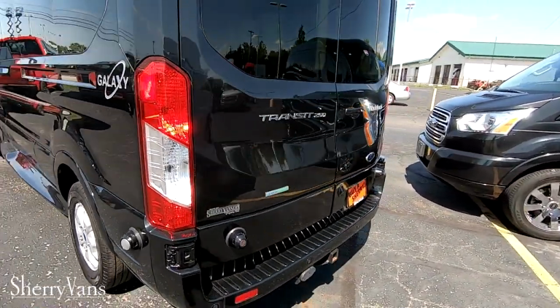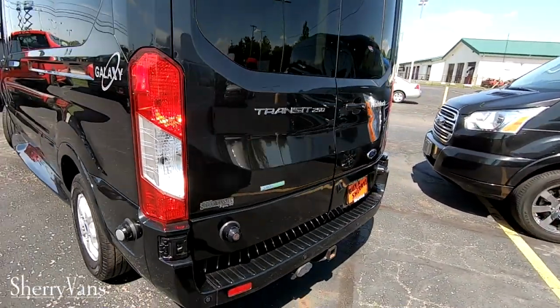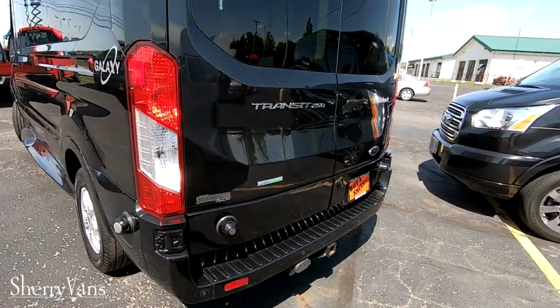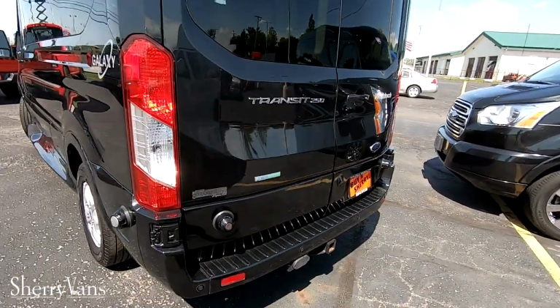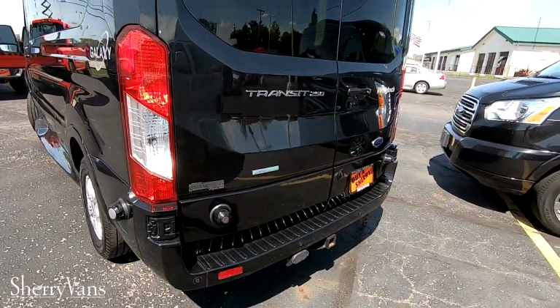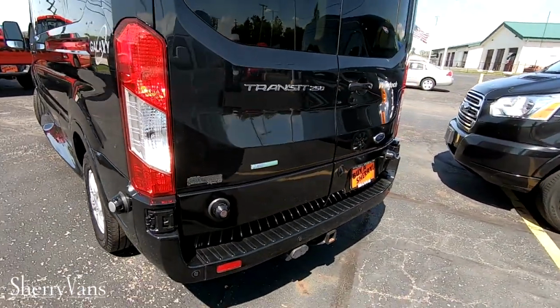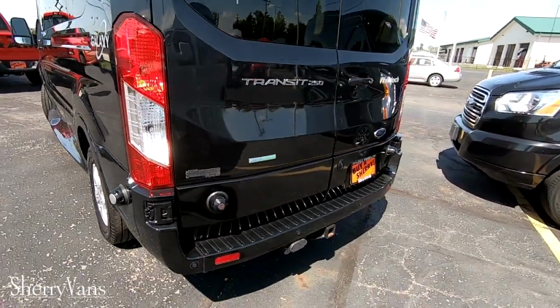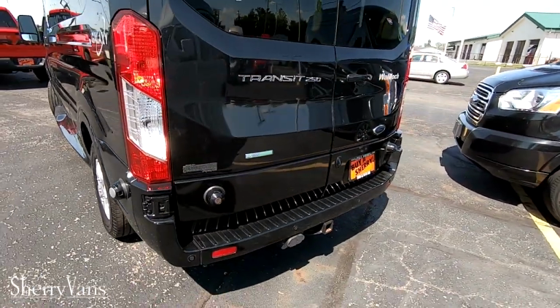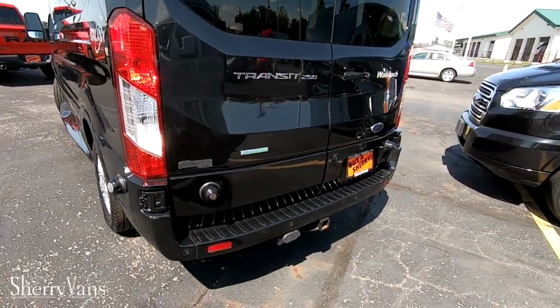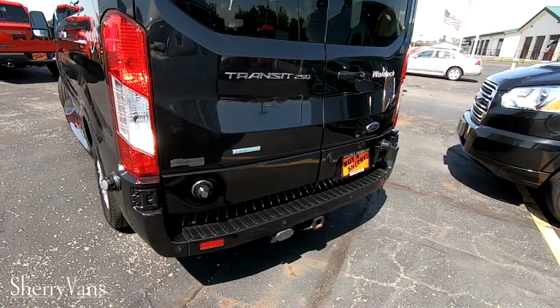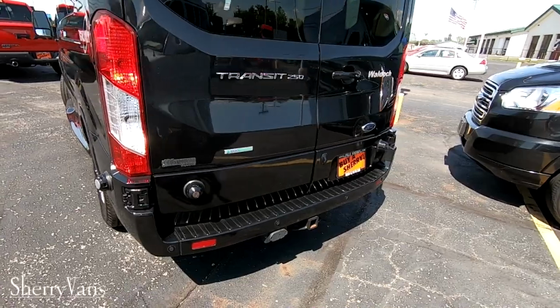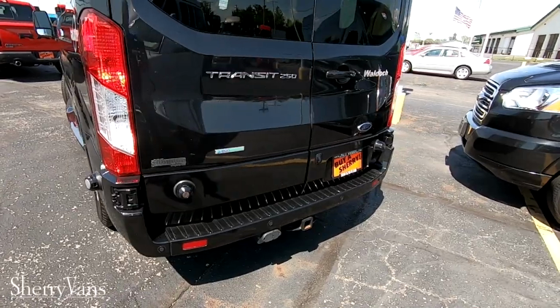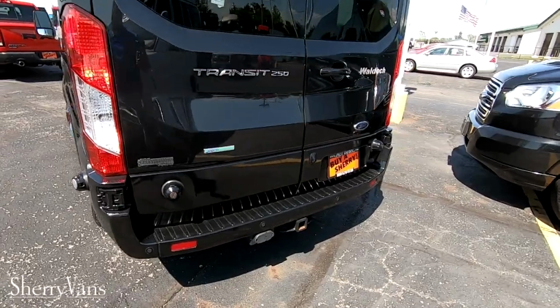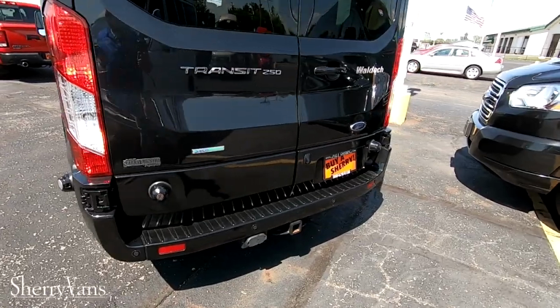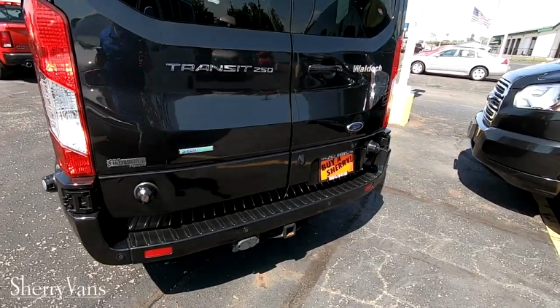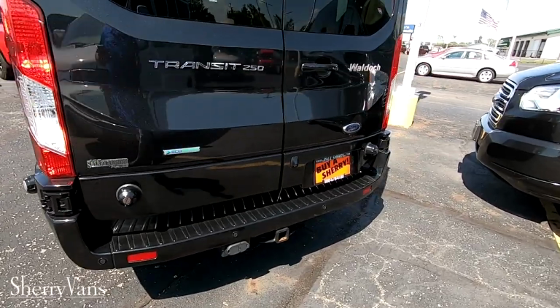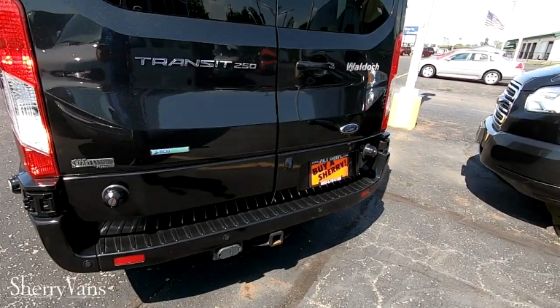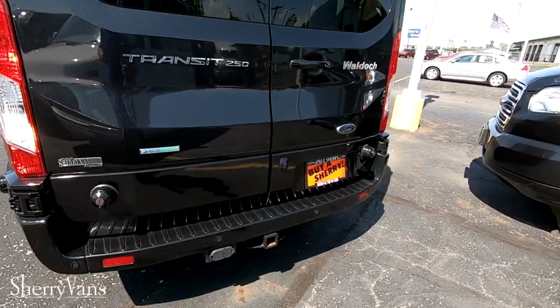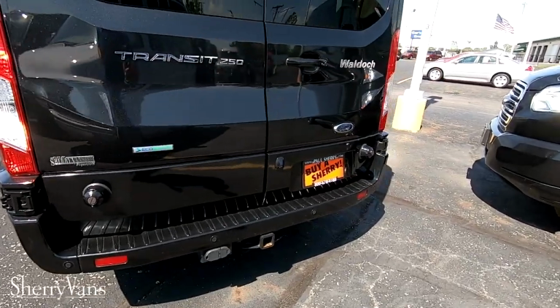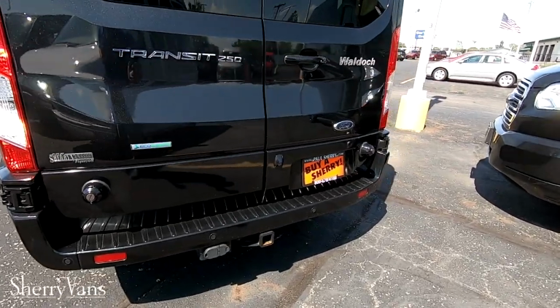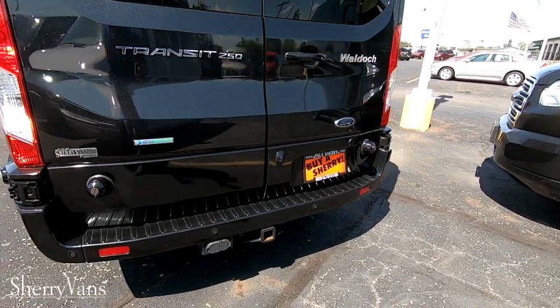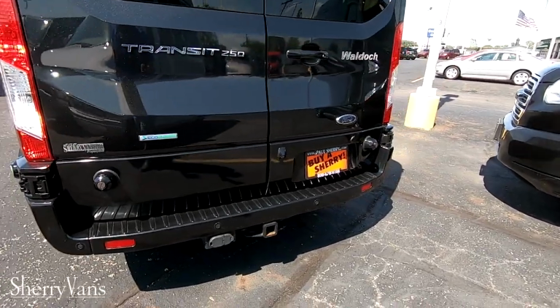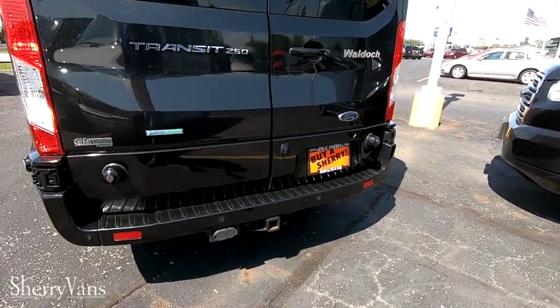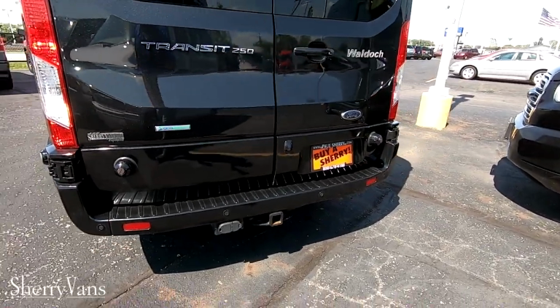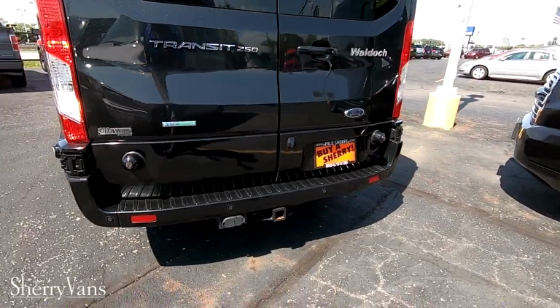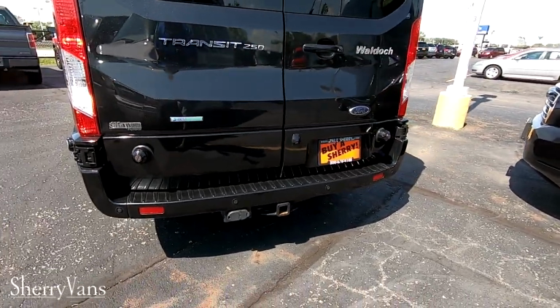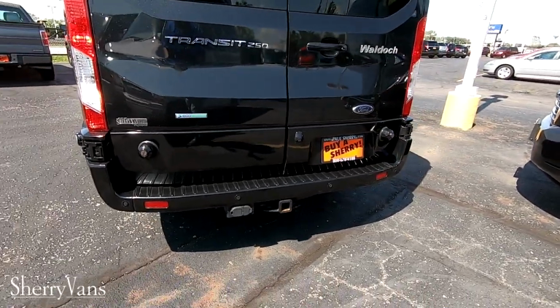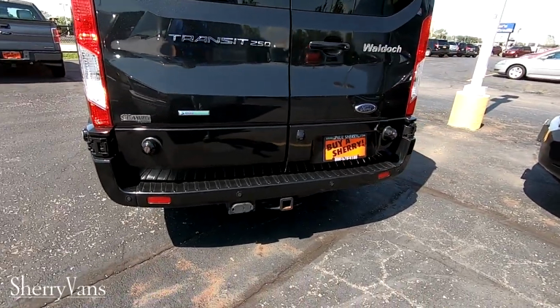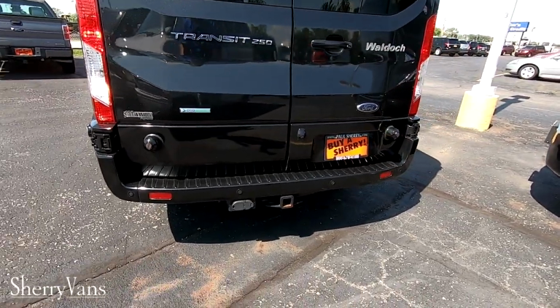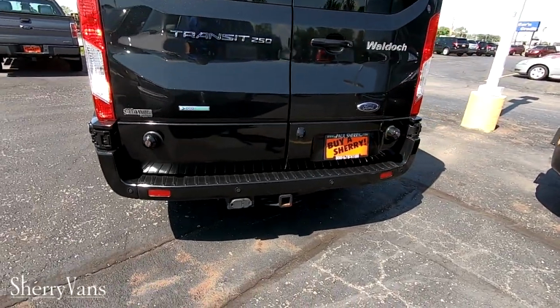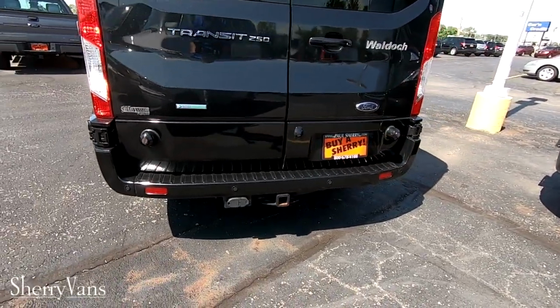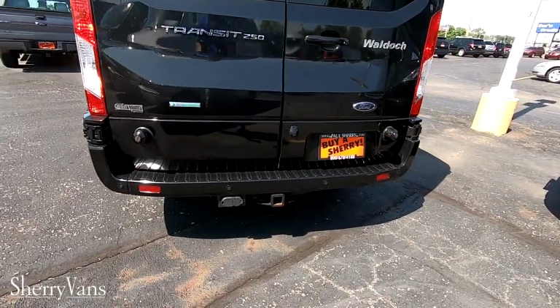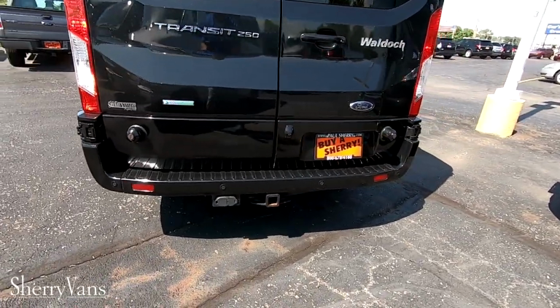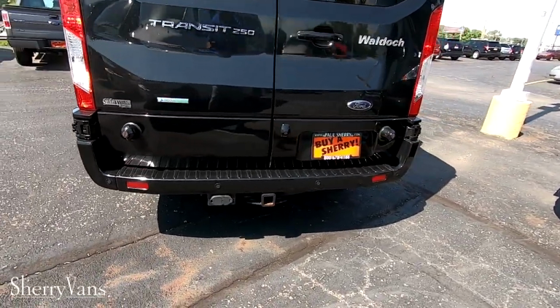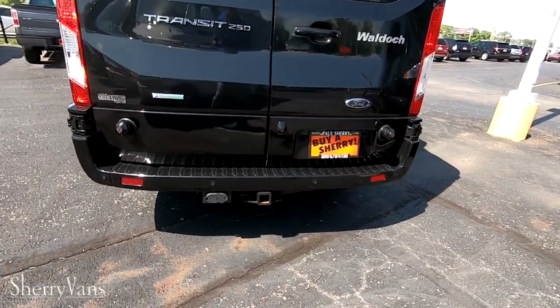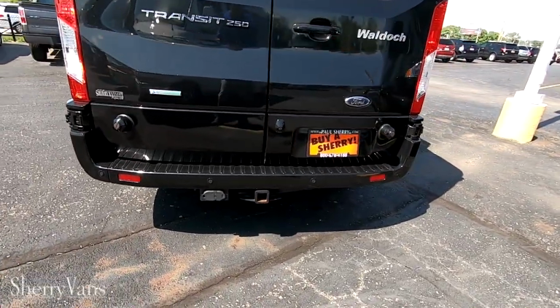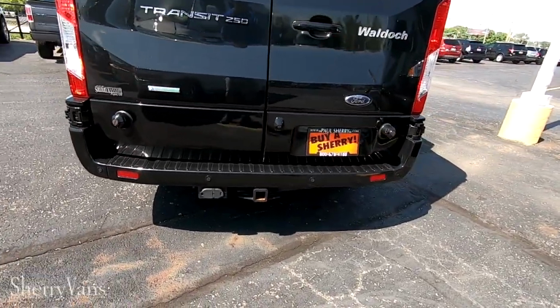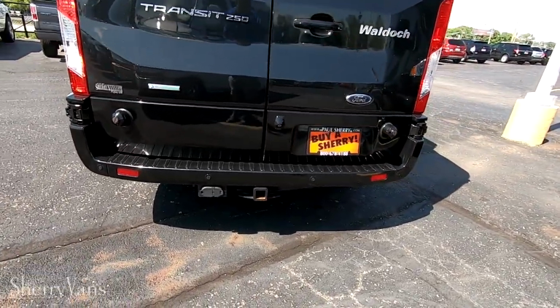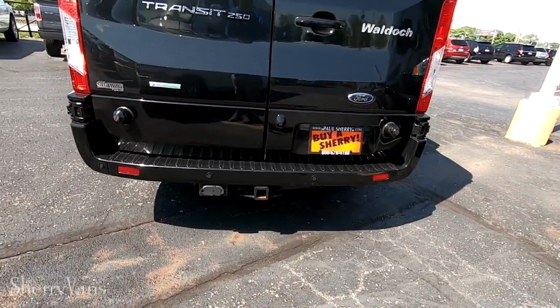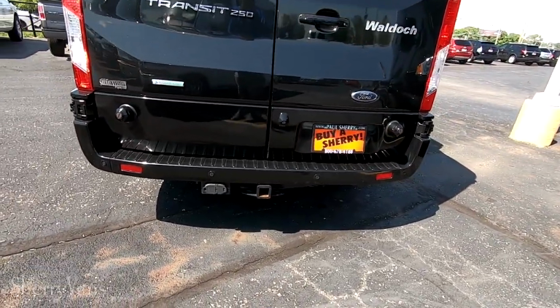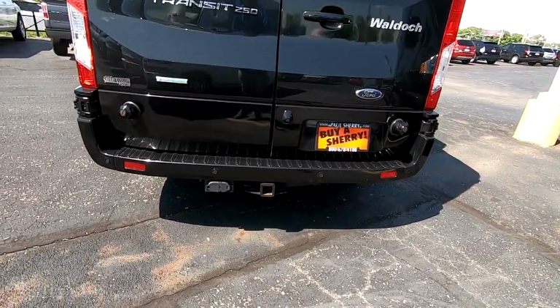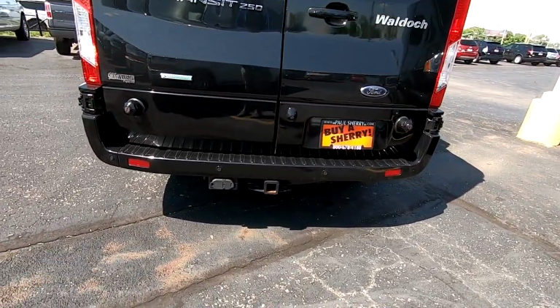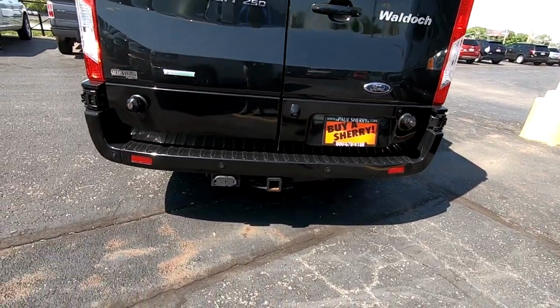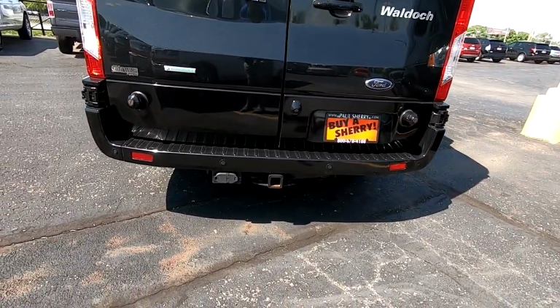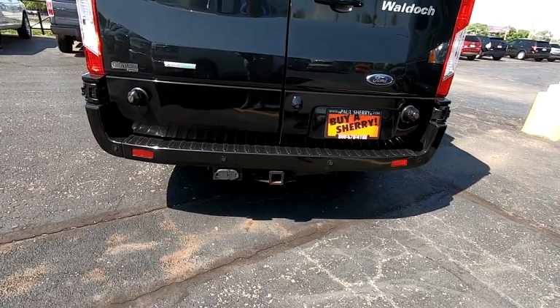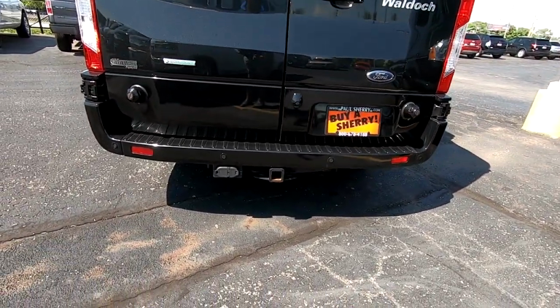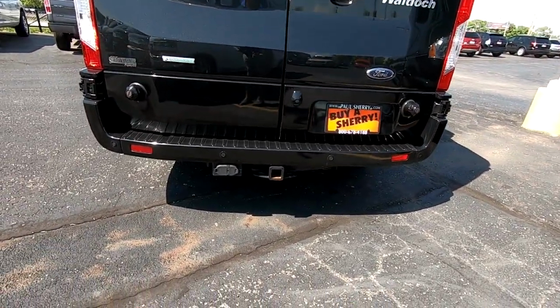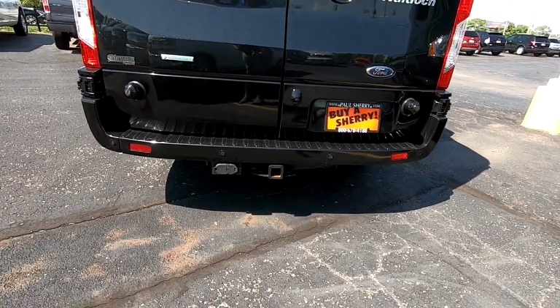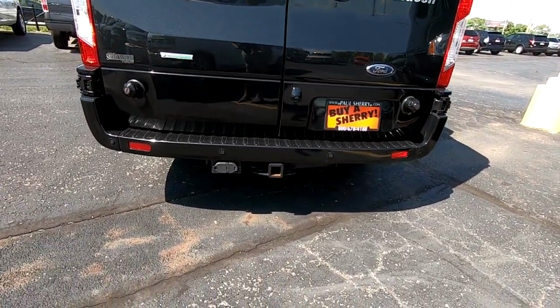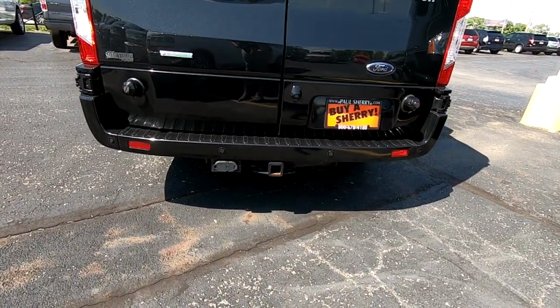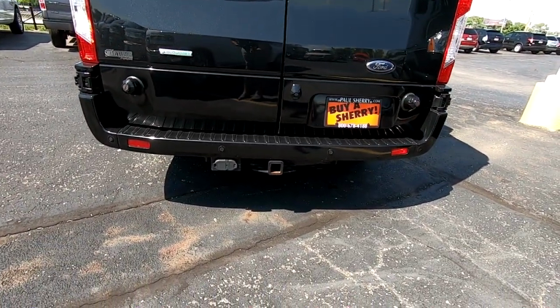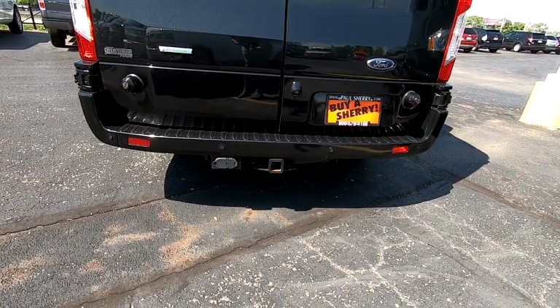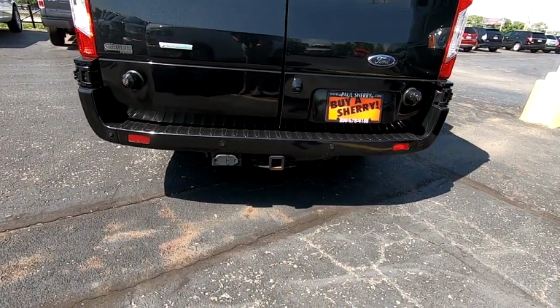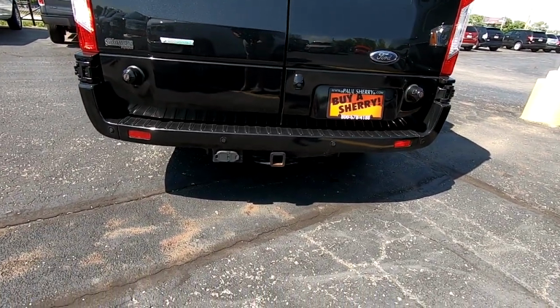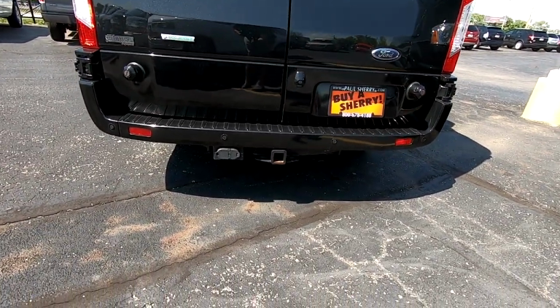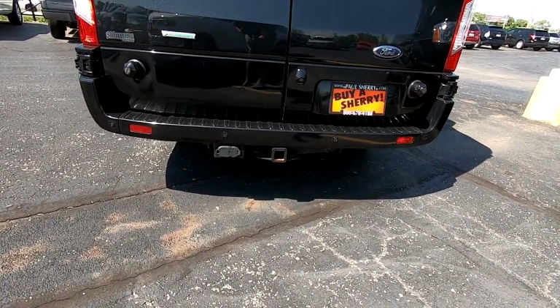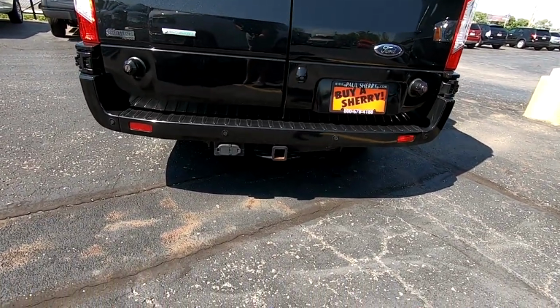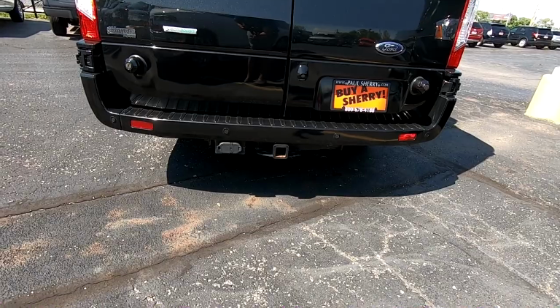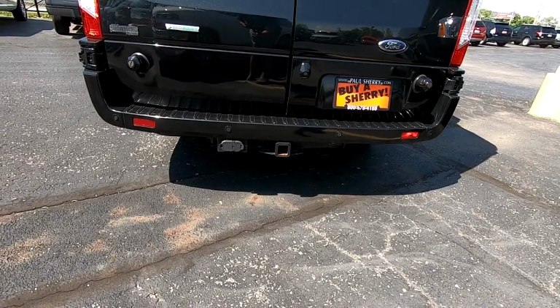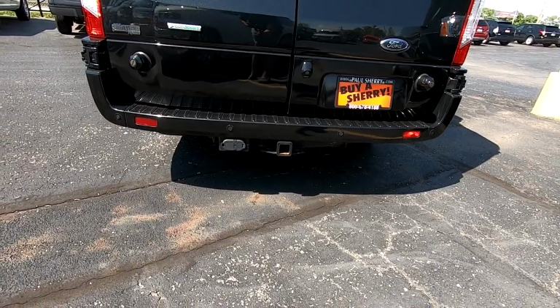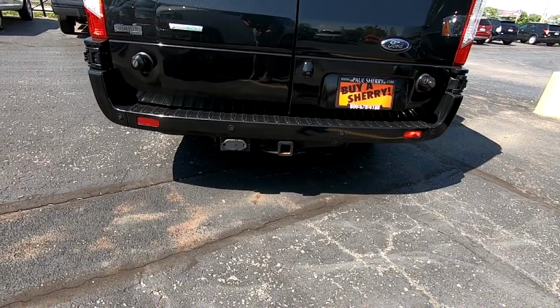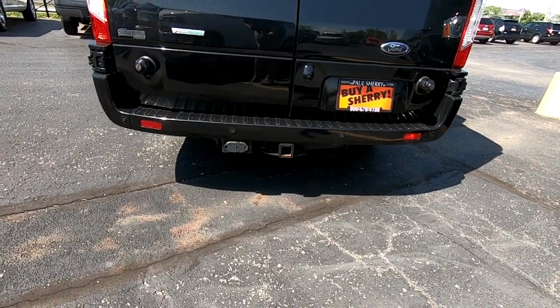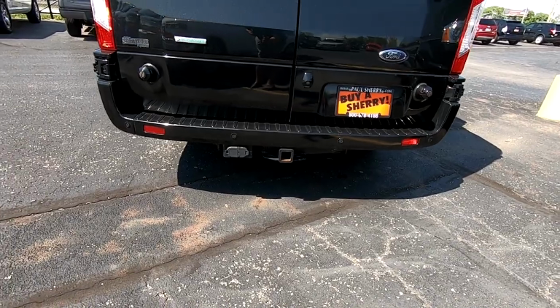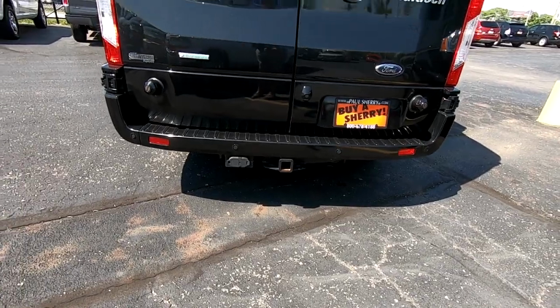Around back, it has a rear backup camera, rear backup sensors, a tow package, and a wiring harness.